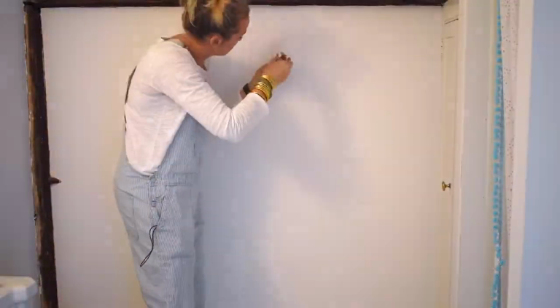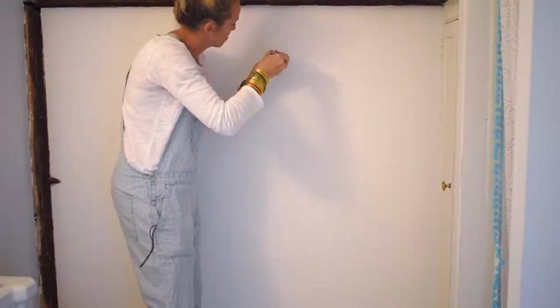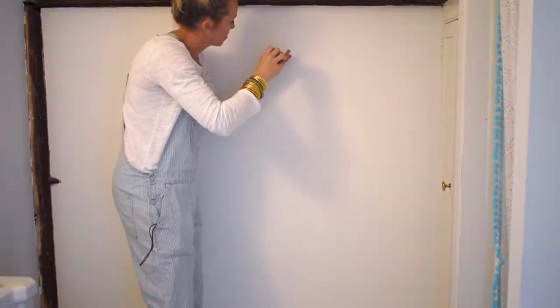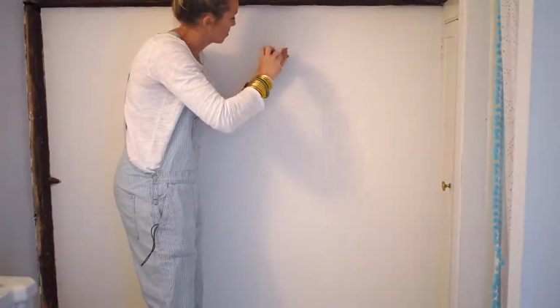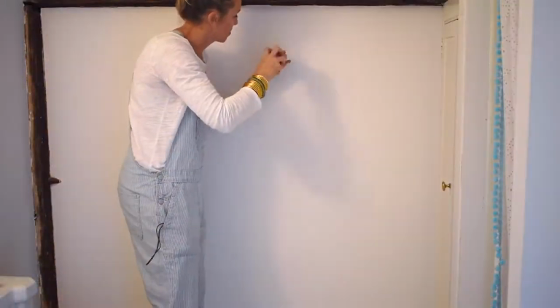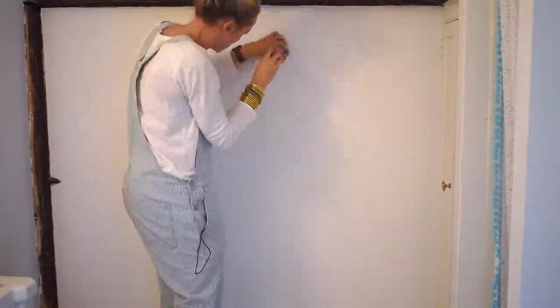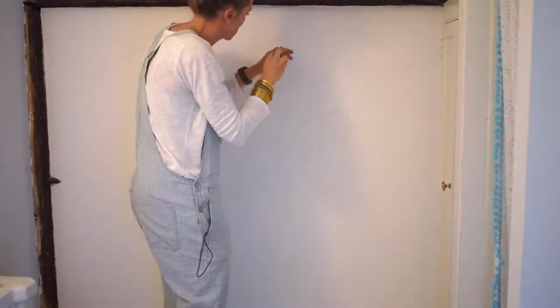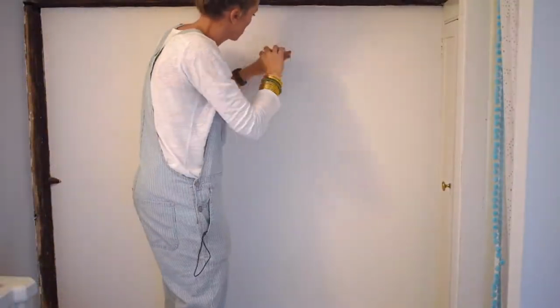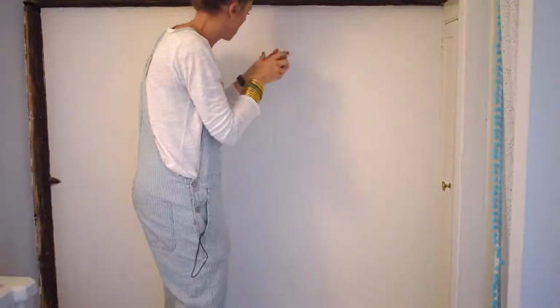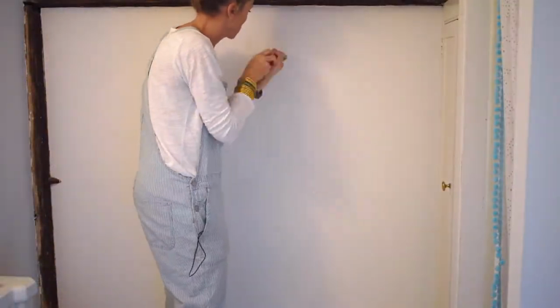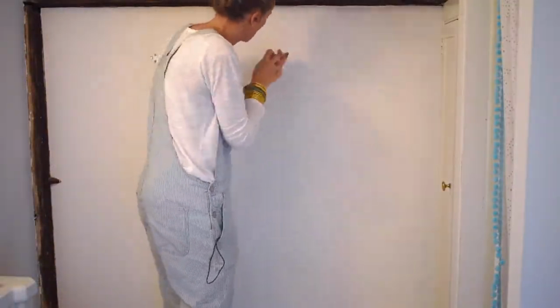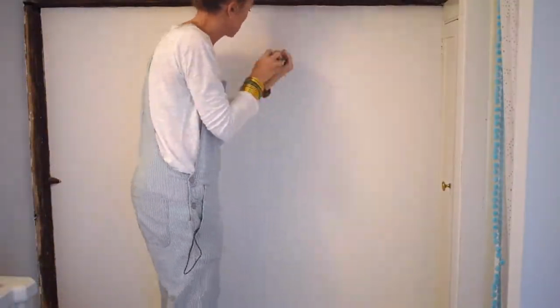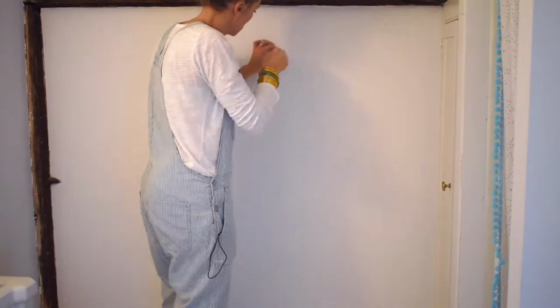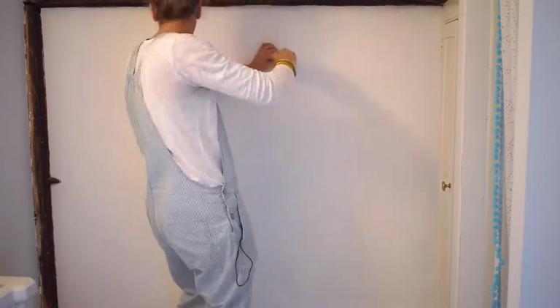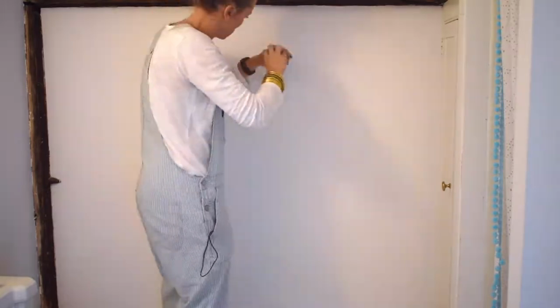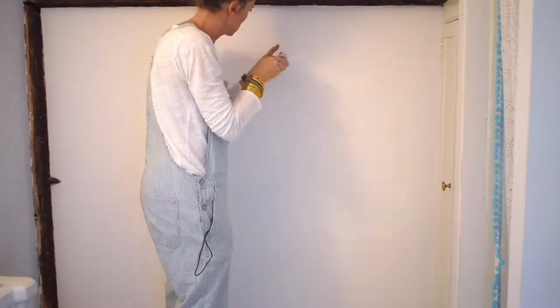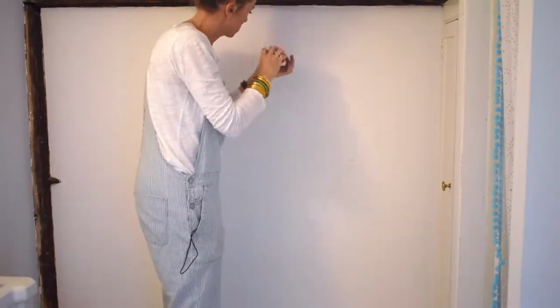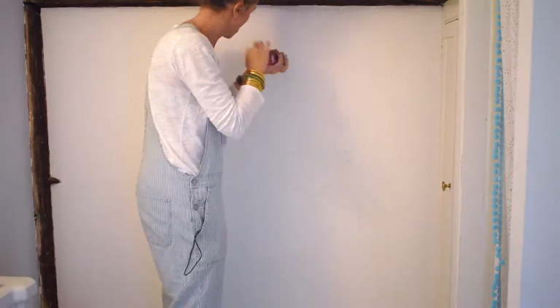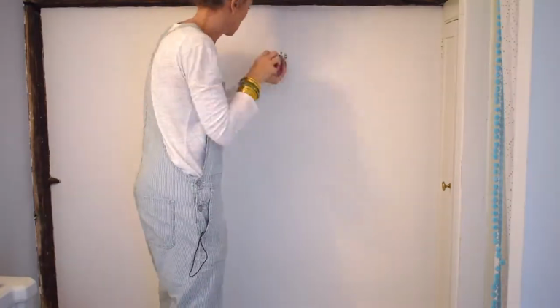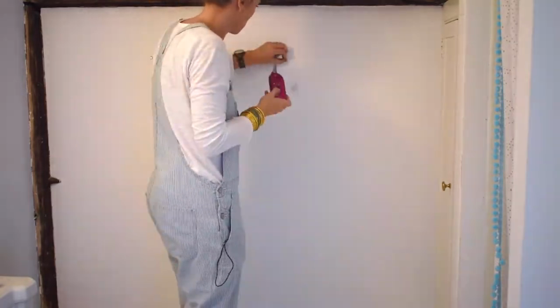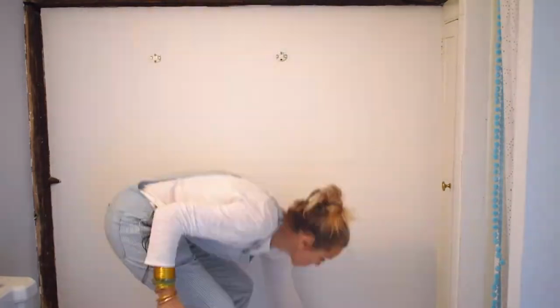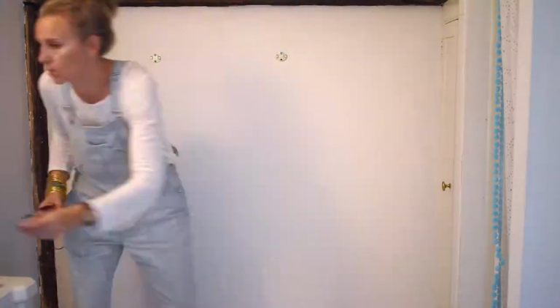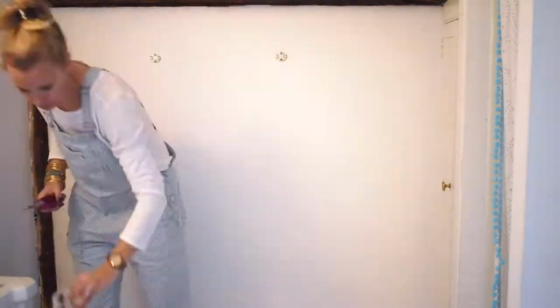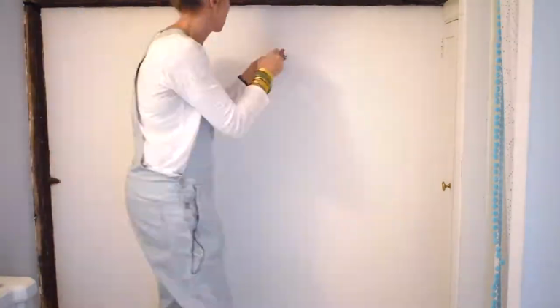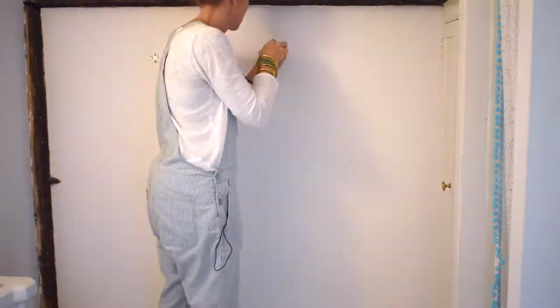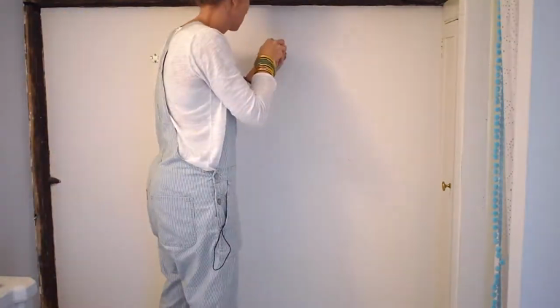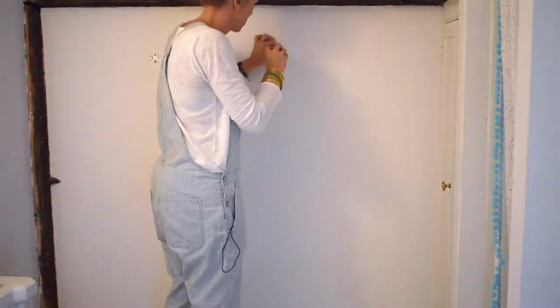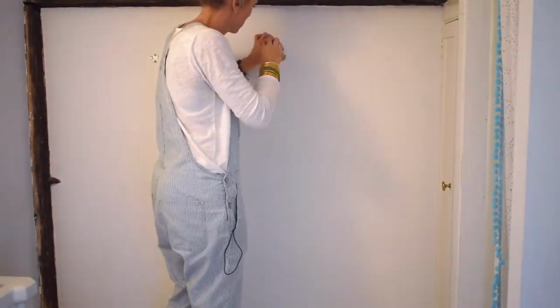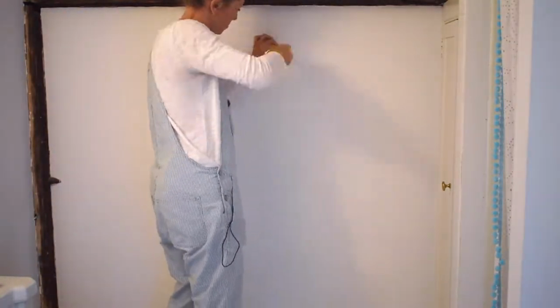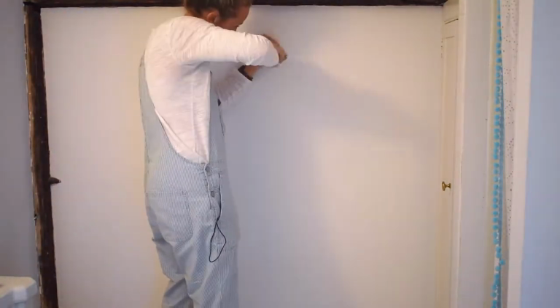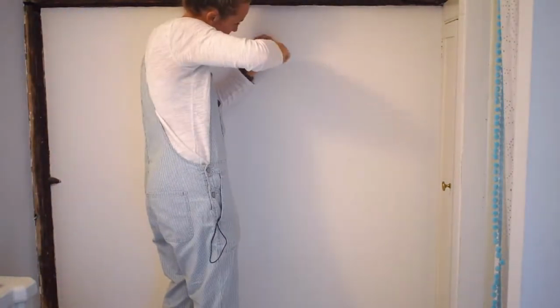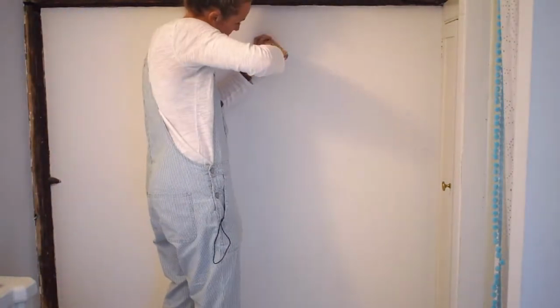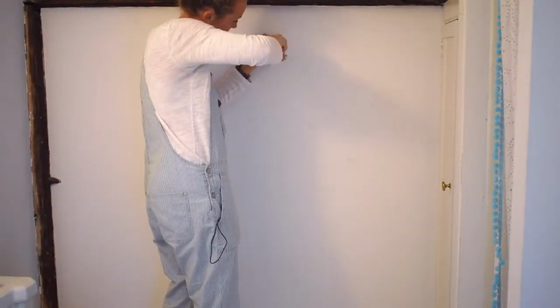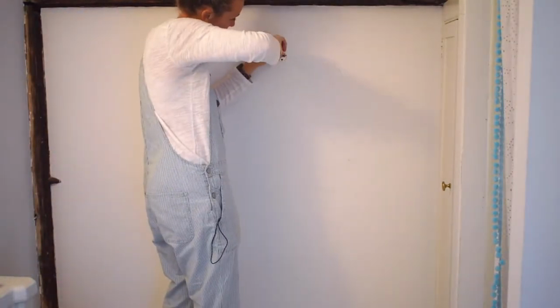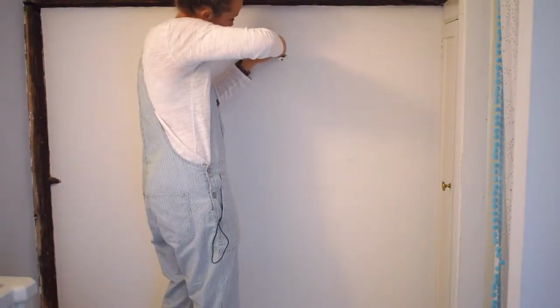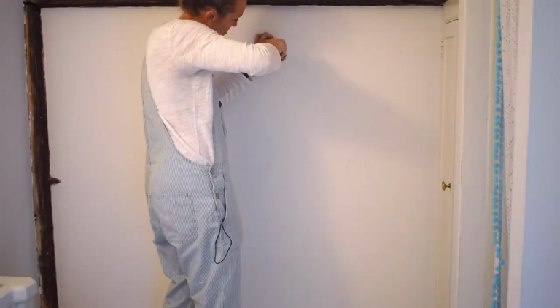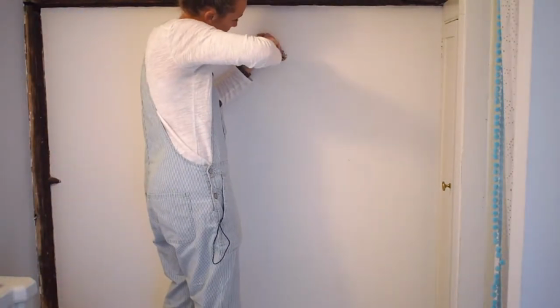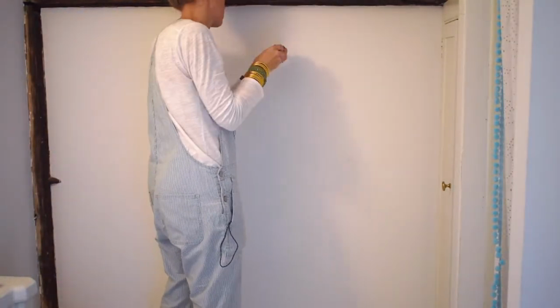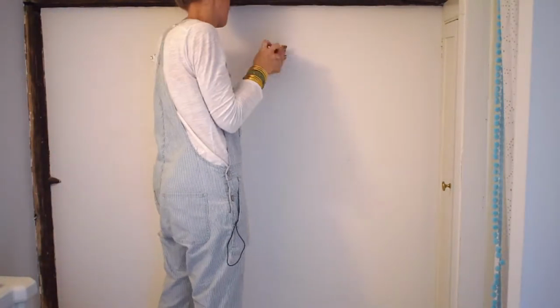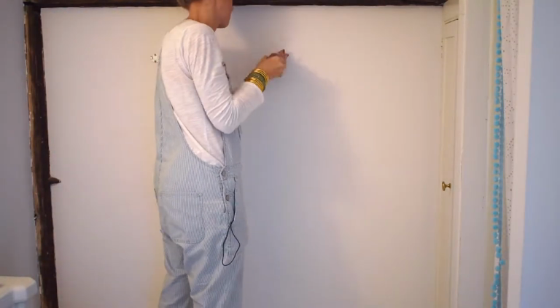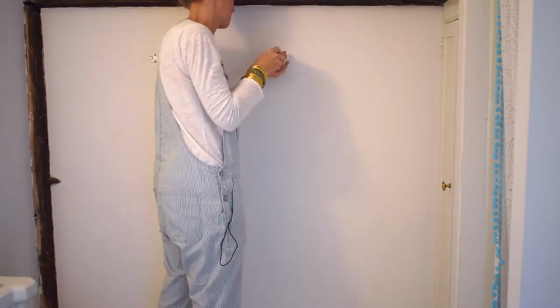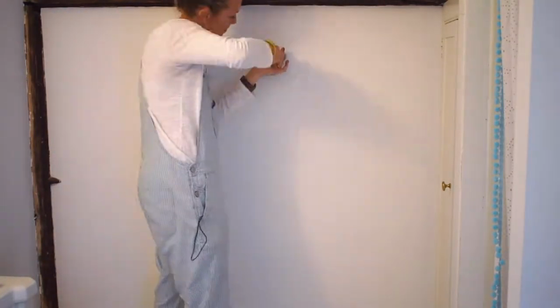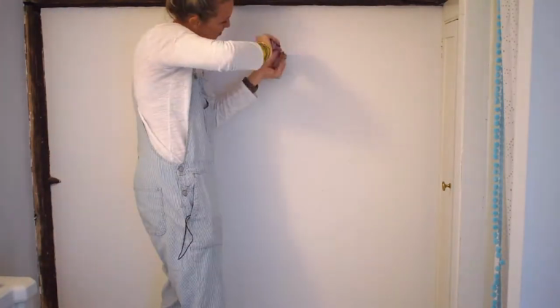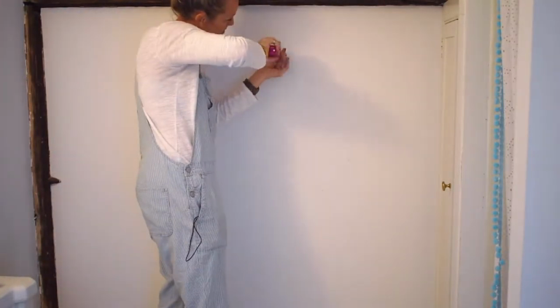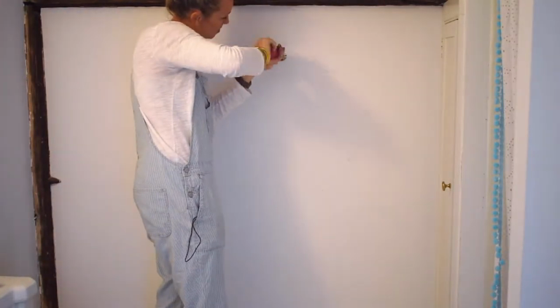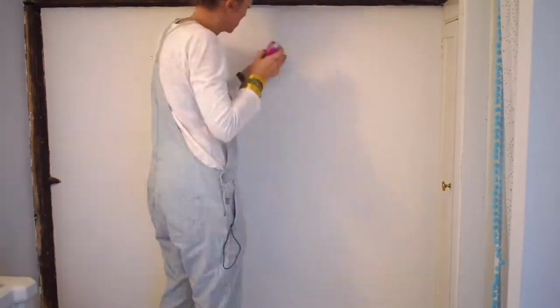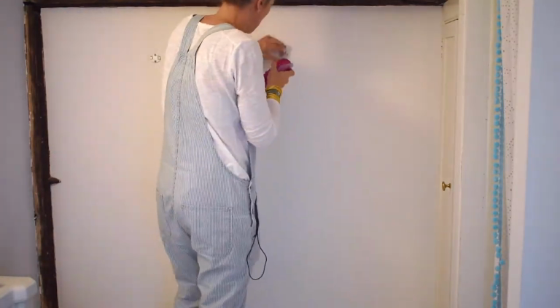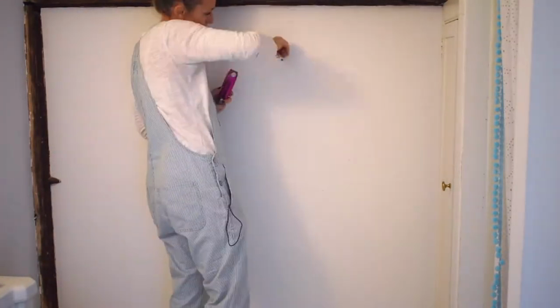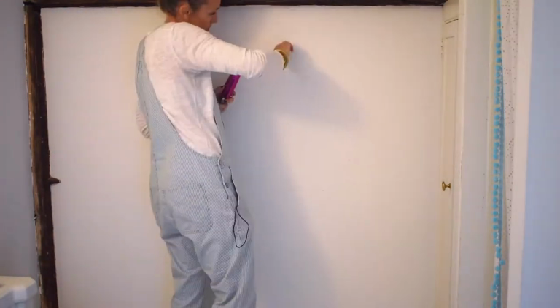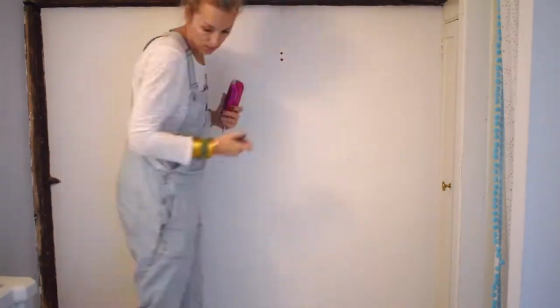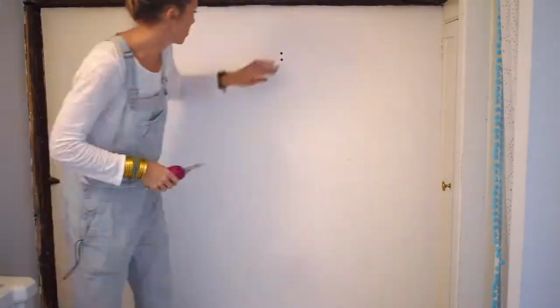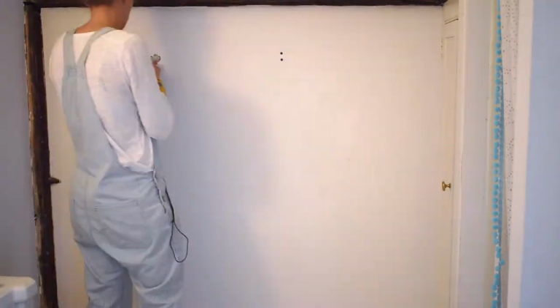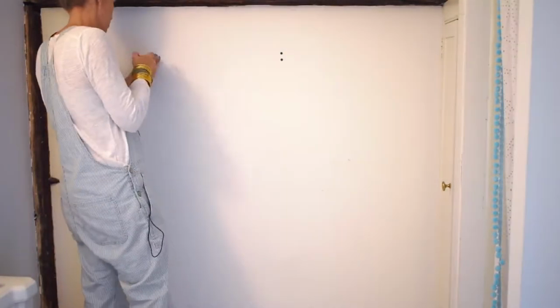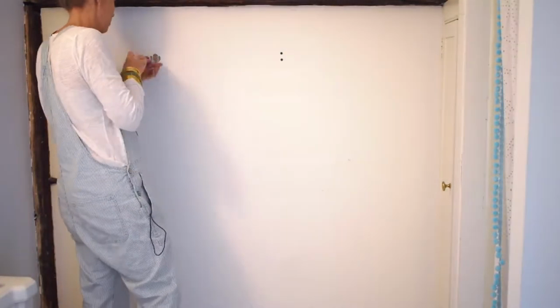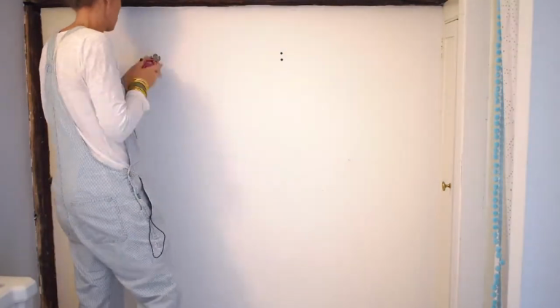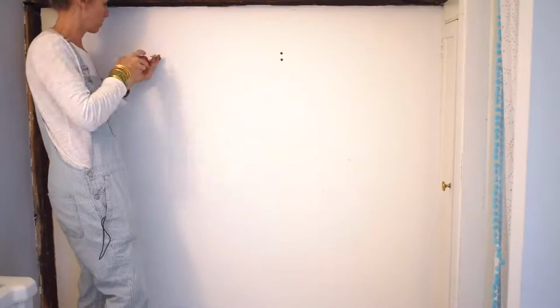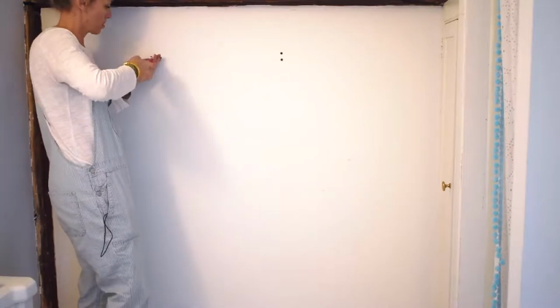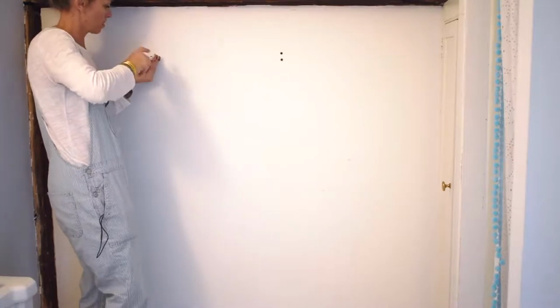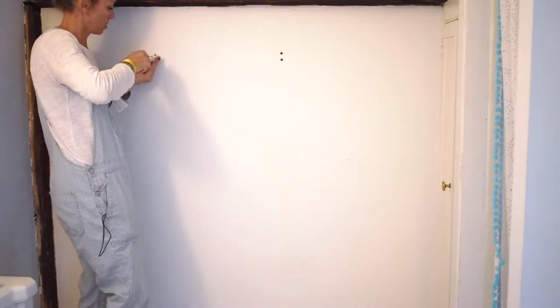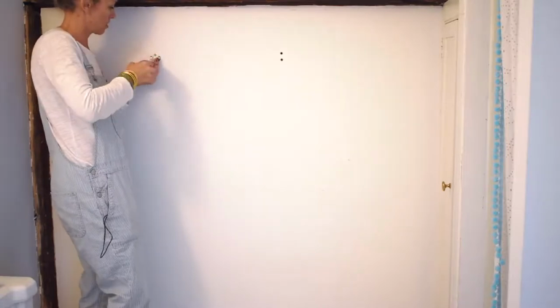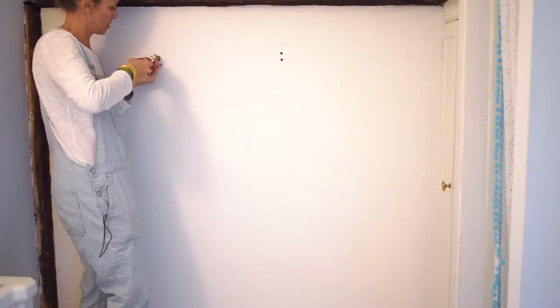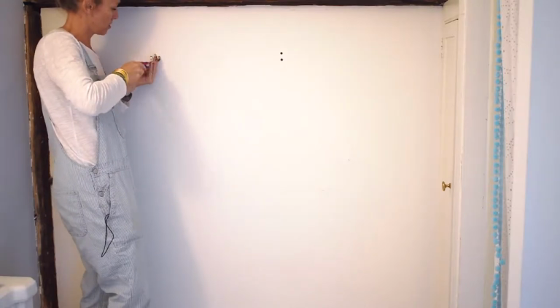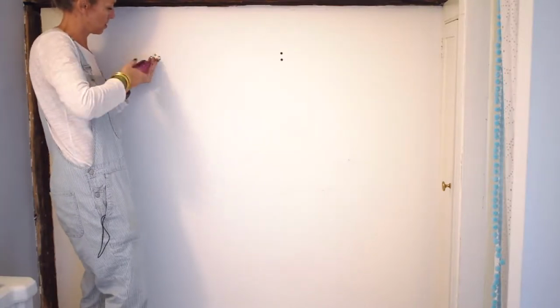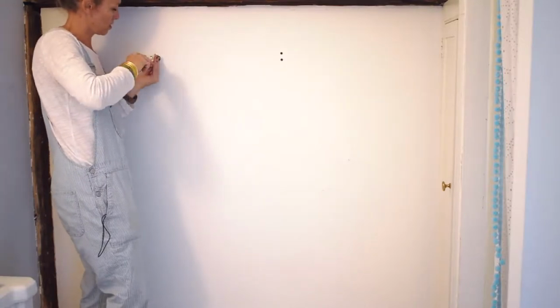Step one of any wallpaper project is to prep your wall. Remove any hardware, patch any holes, and sand it down to smooth.